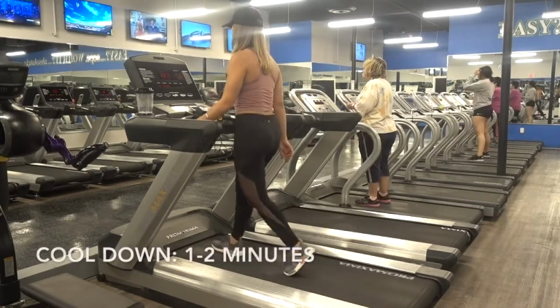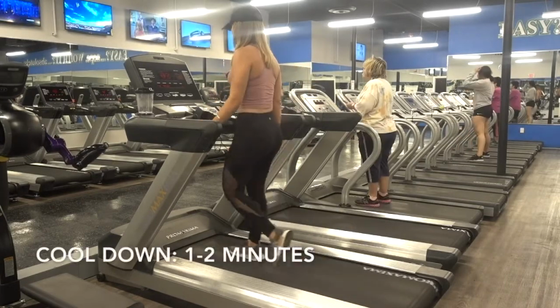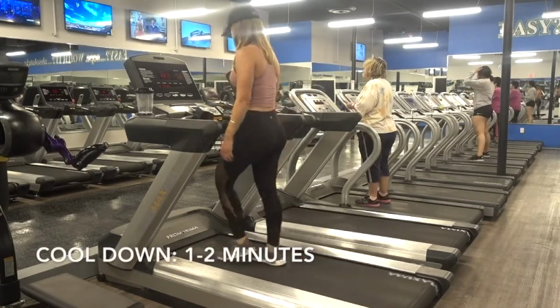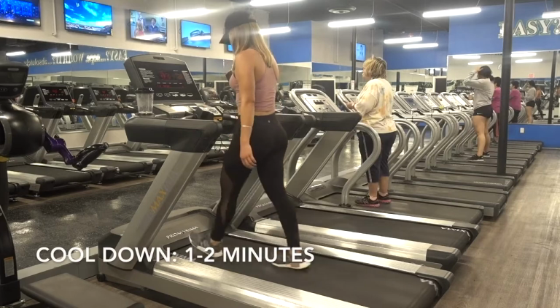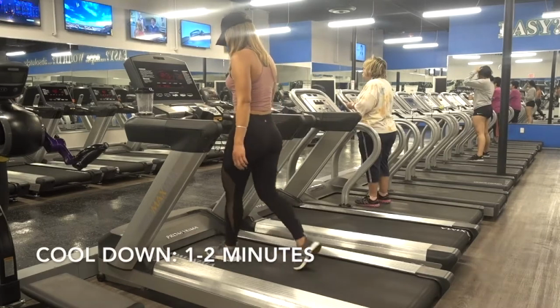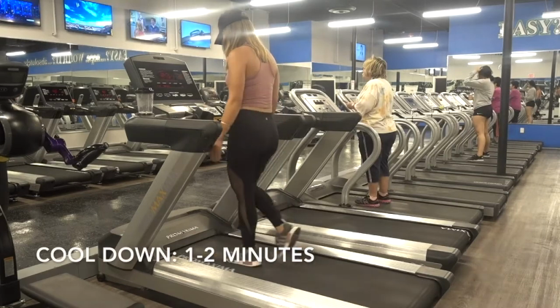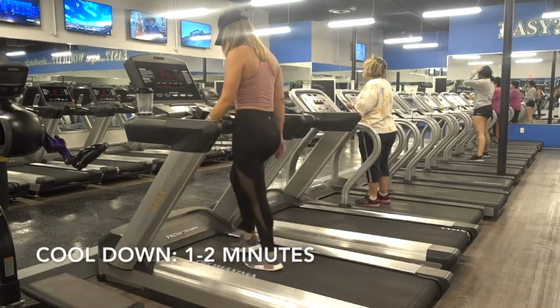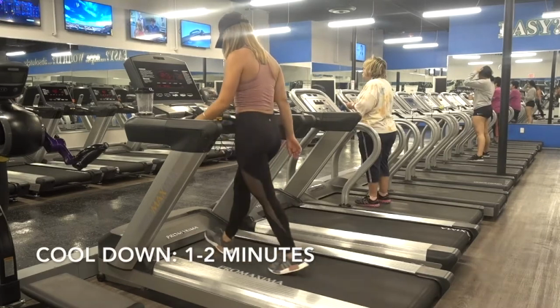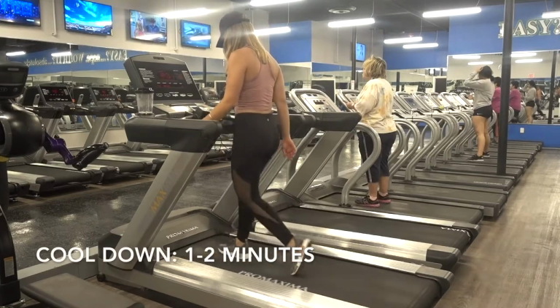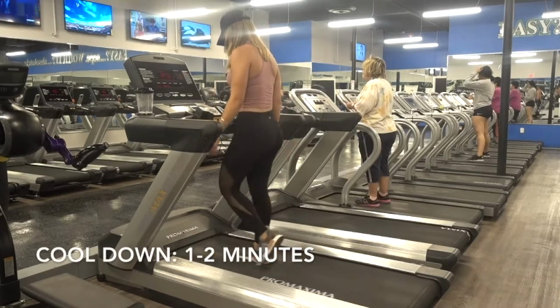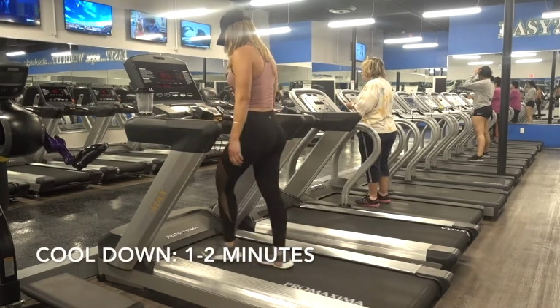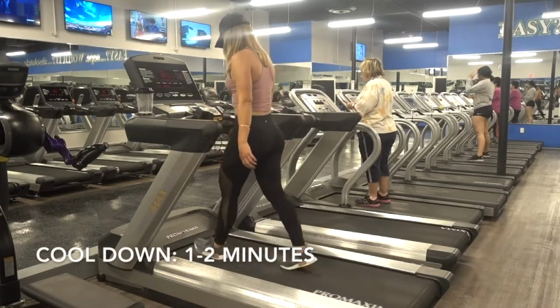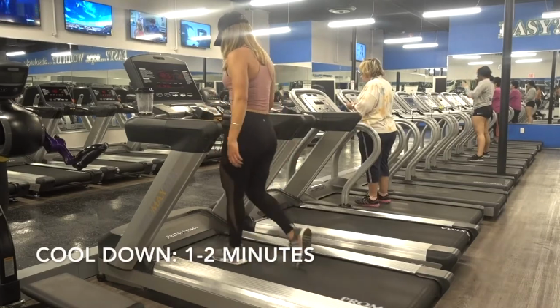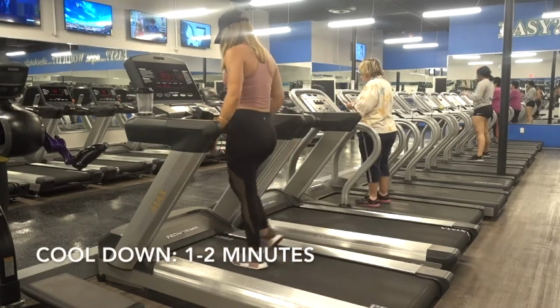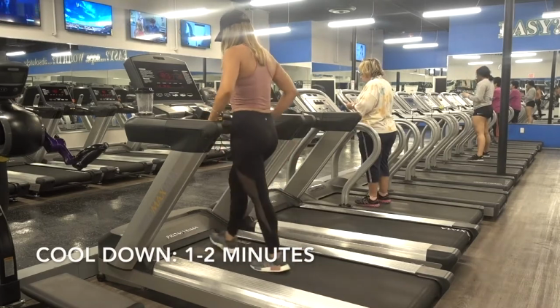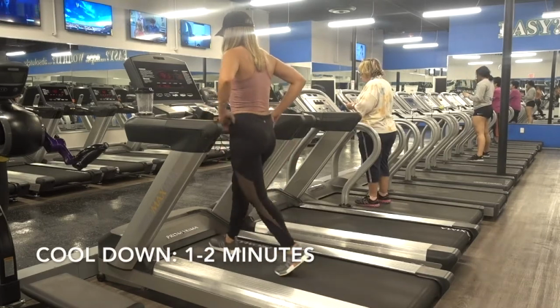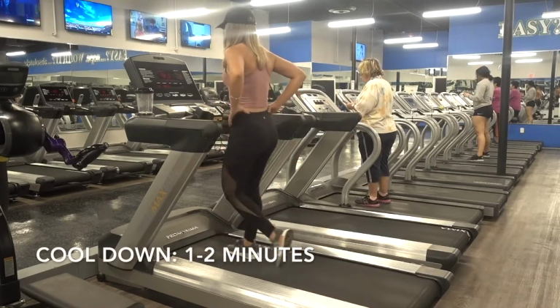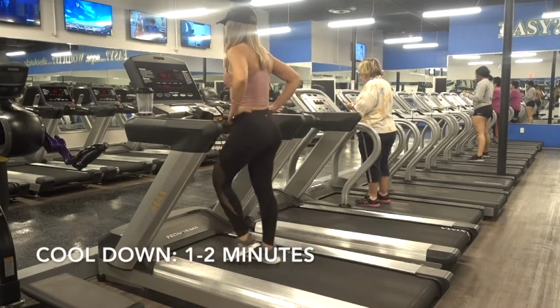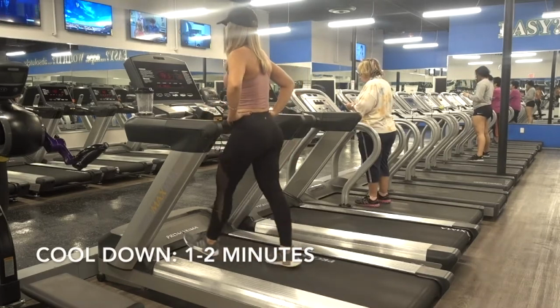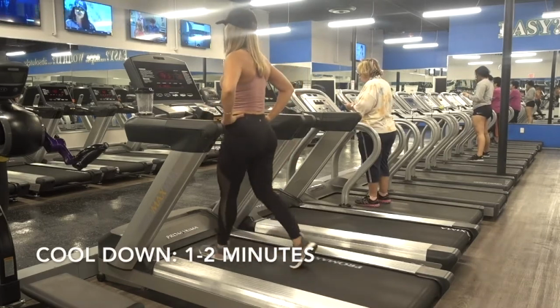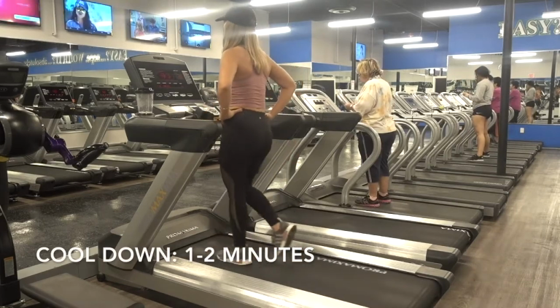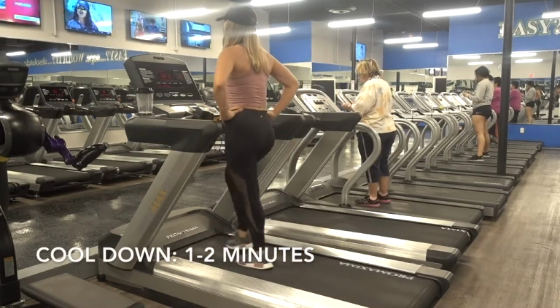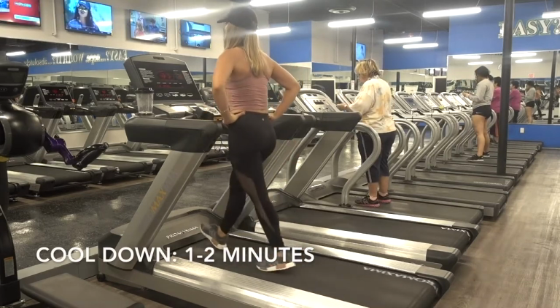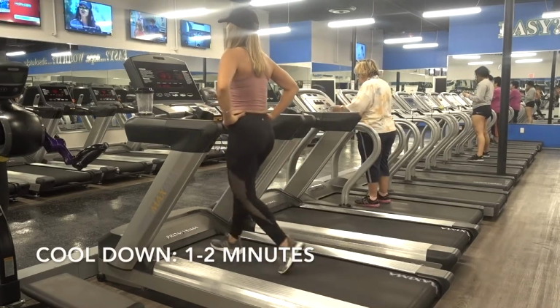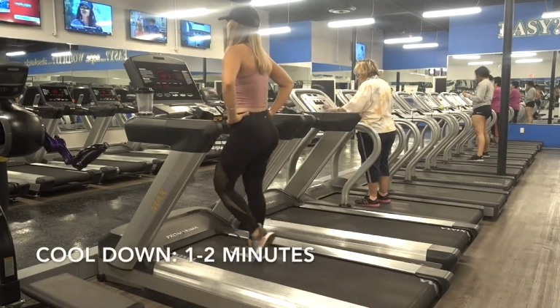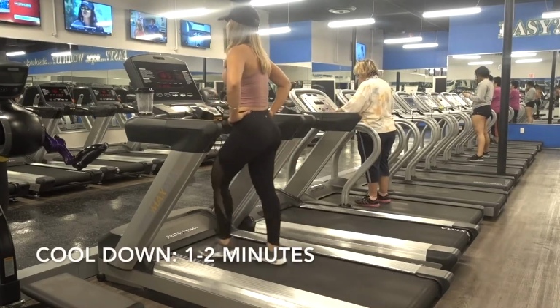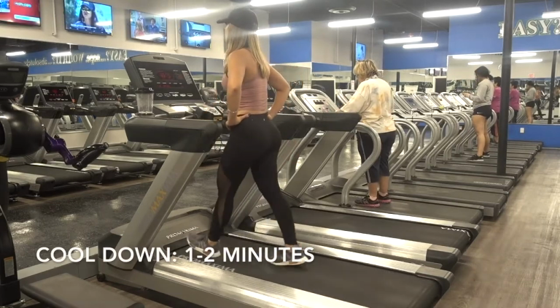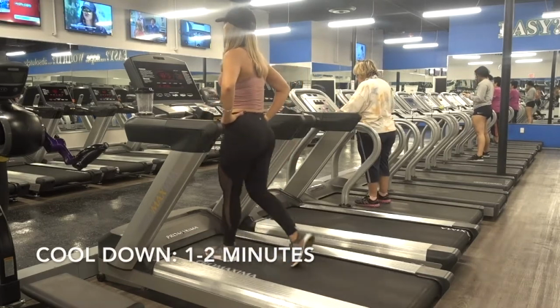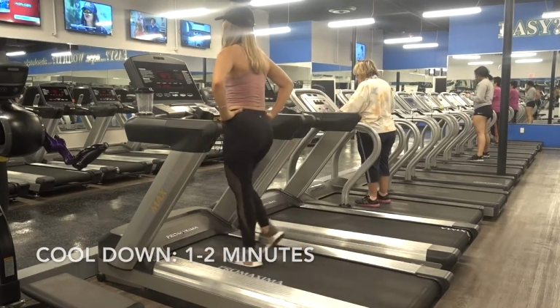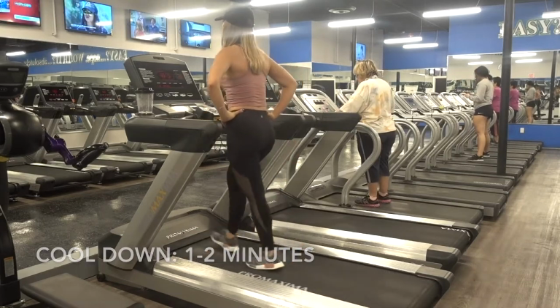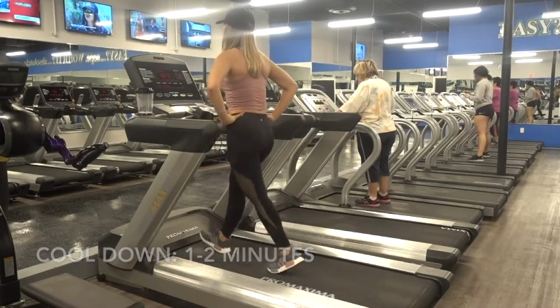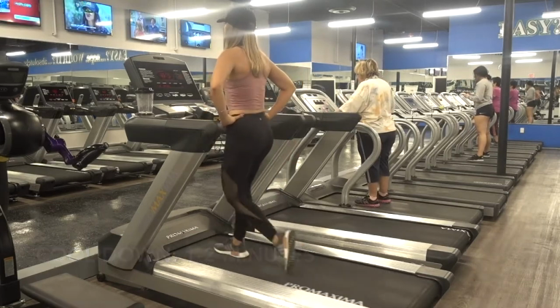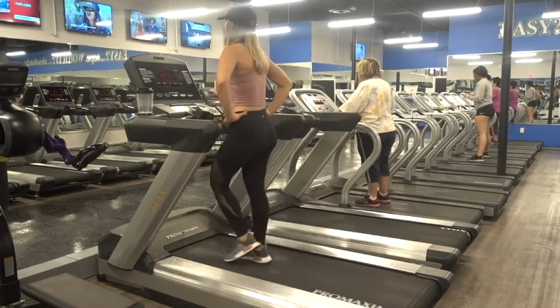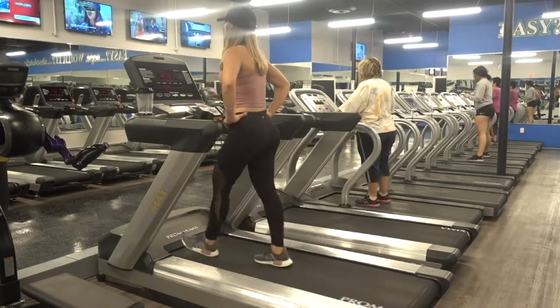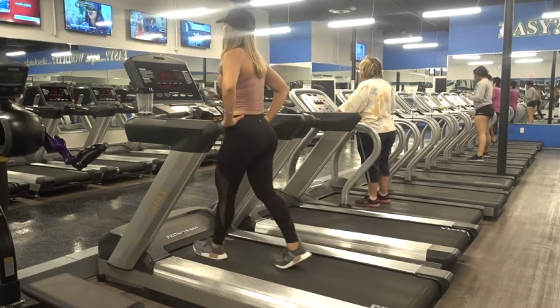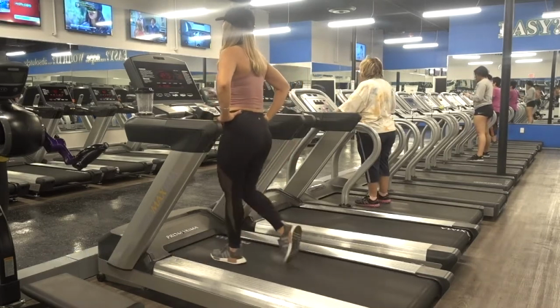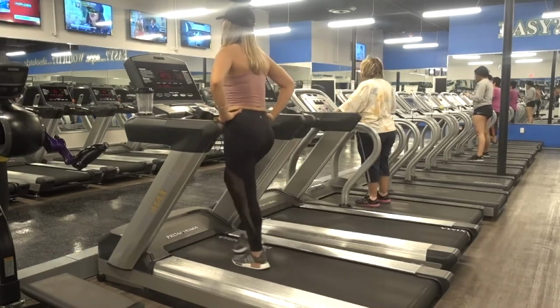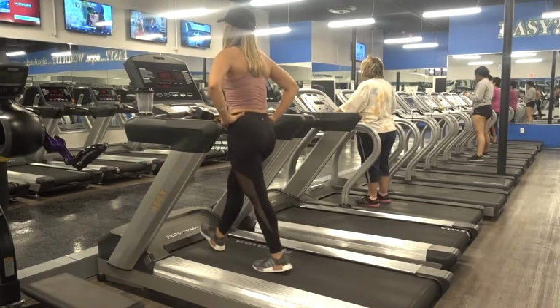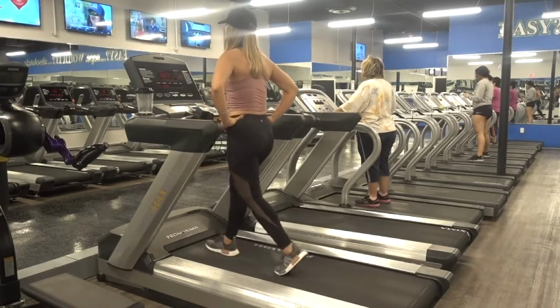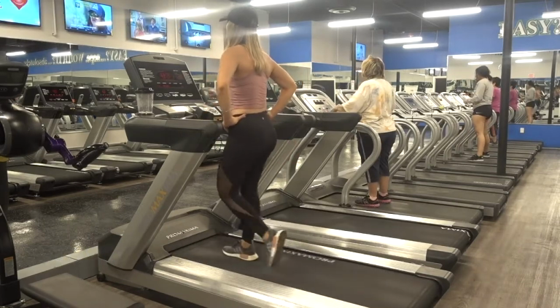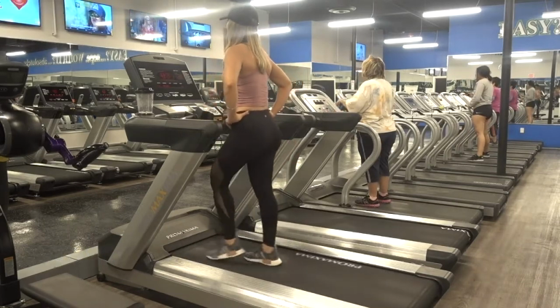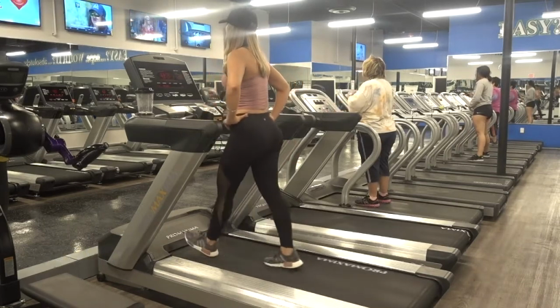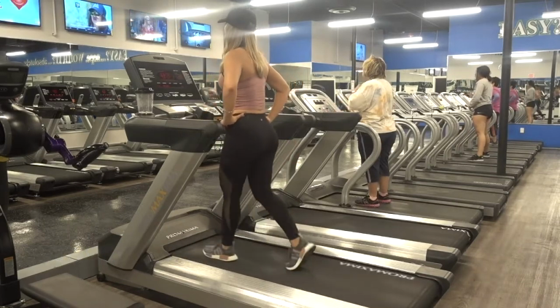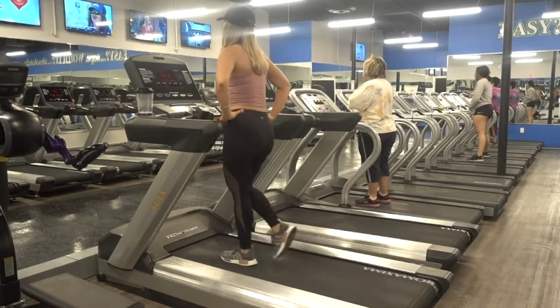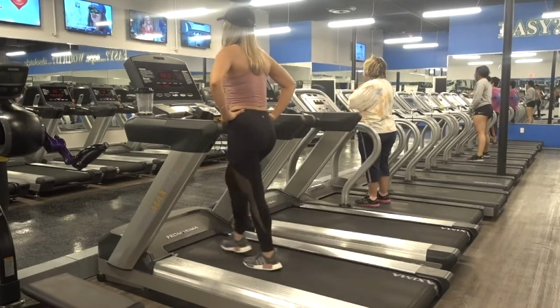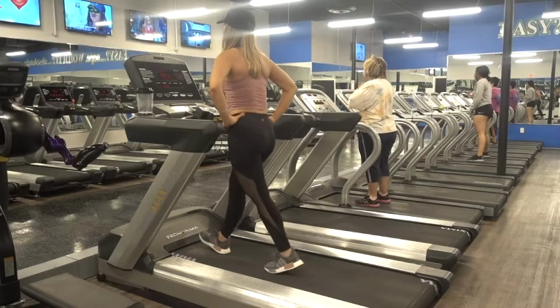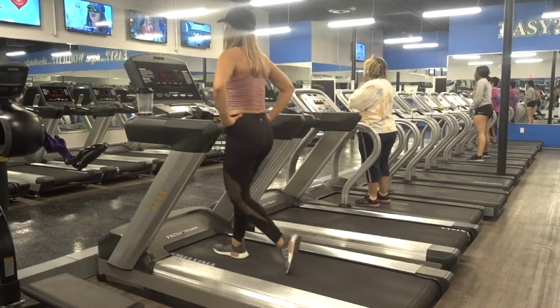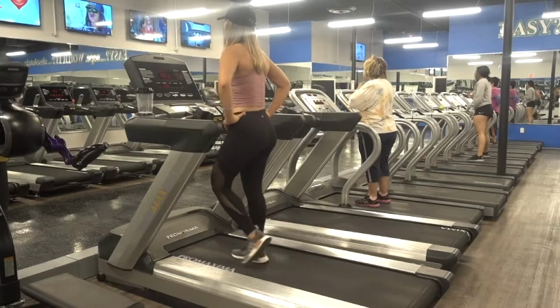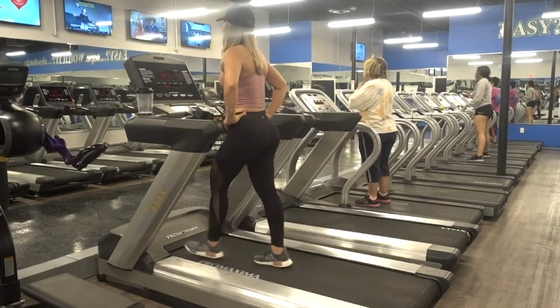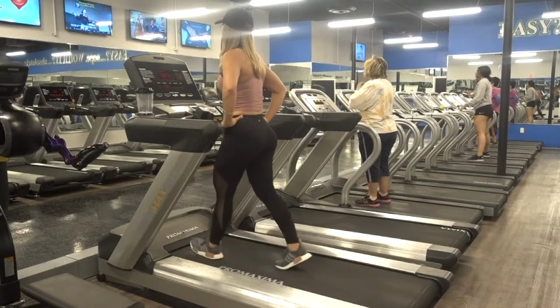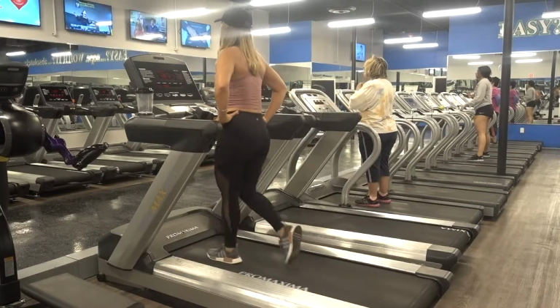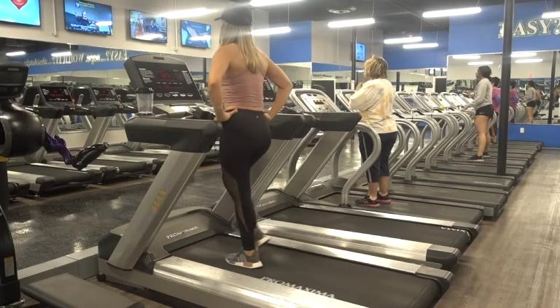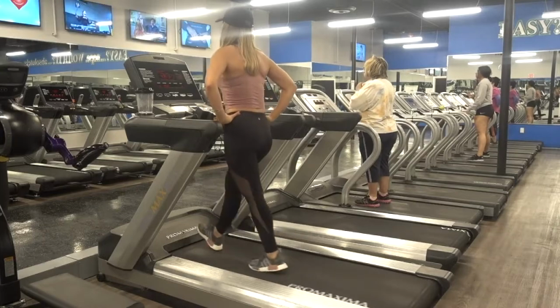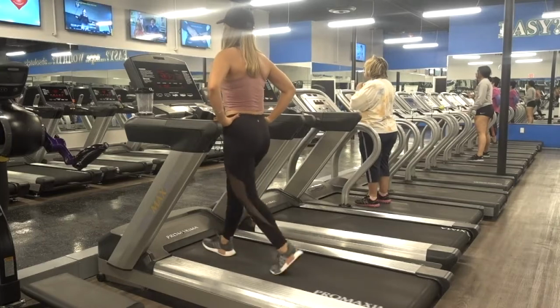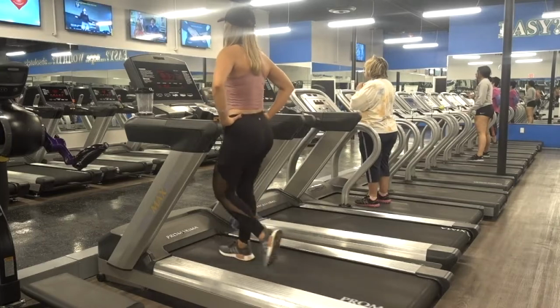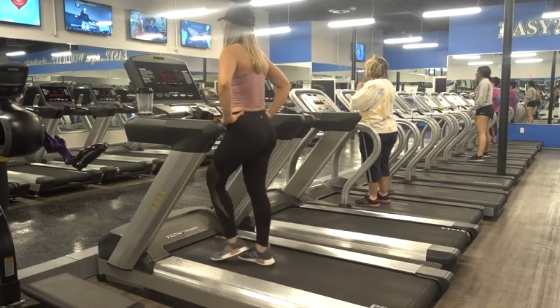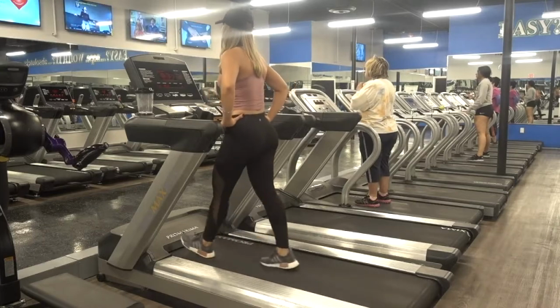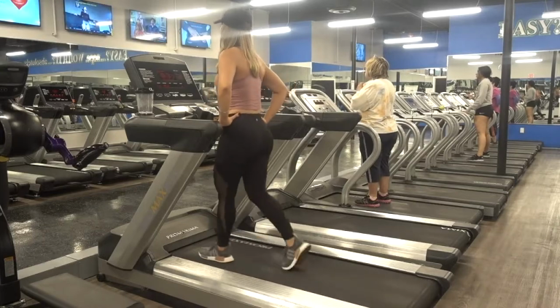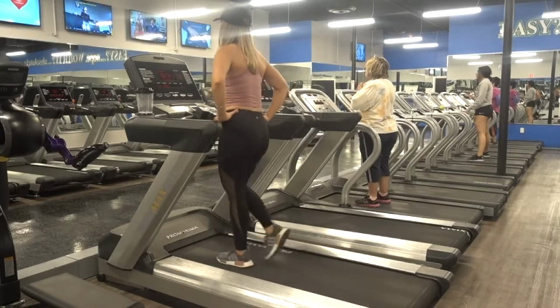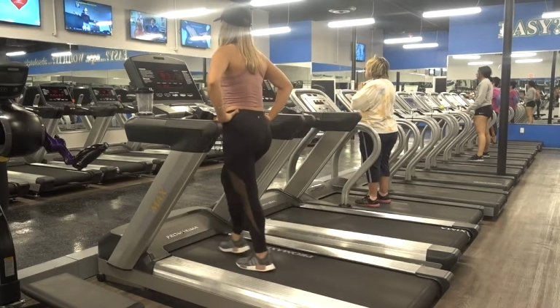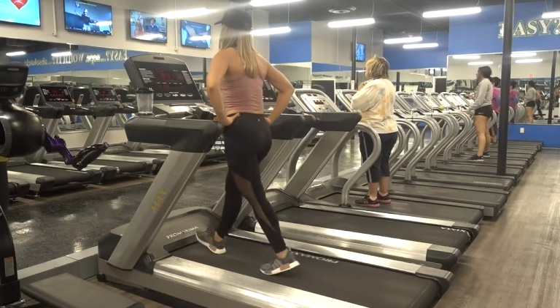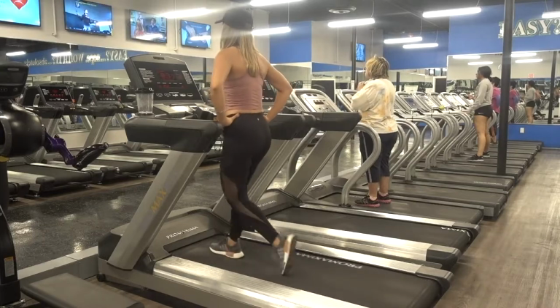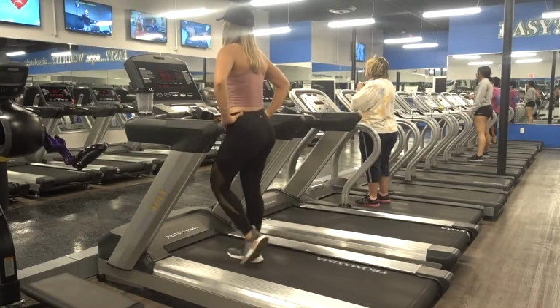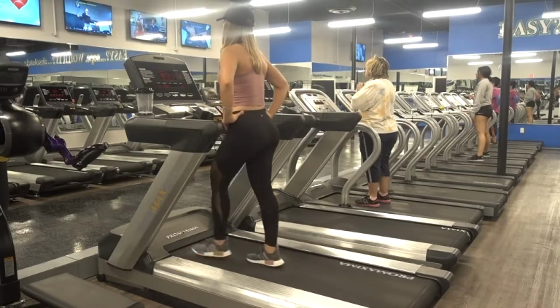To finish off your HIIT circuit, go ahead and cool down for about two minutes. I decrease my incline to zero and my speed down to 3.0.